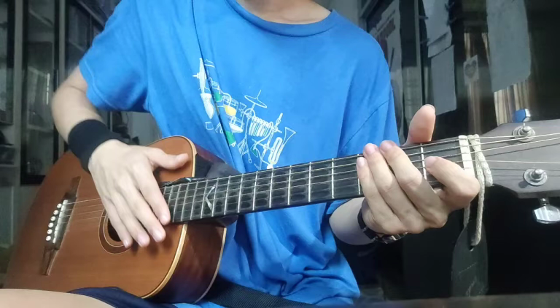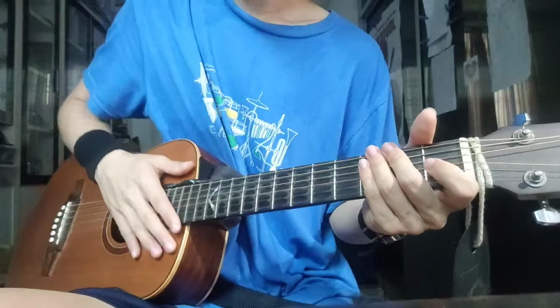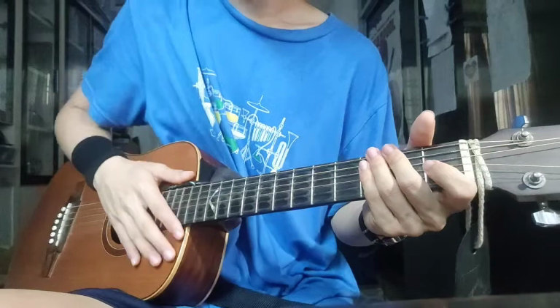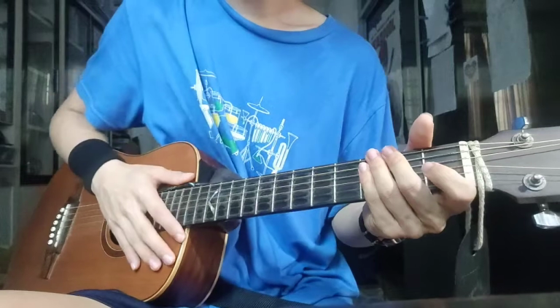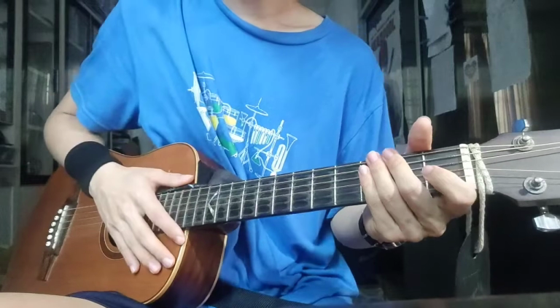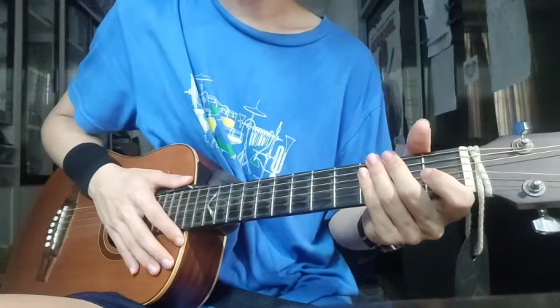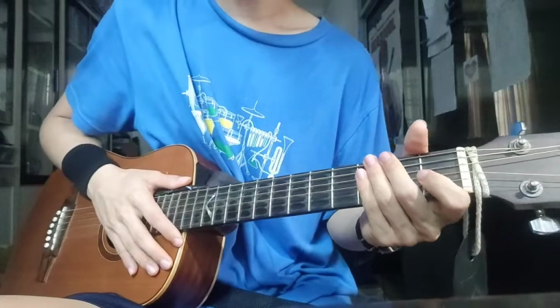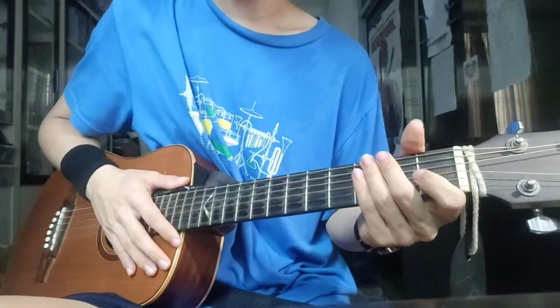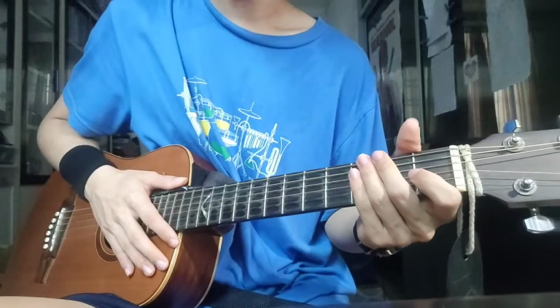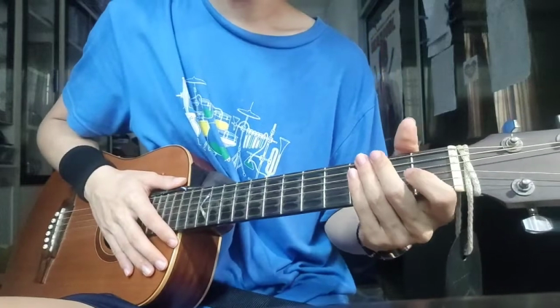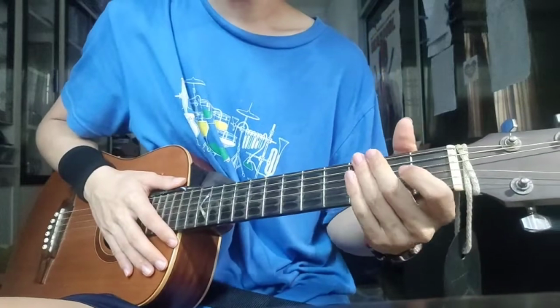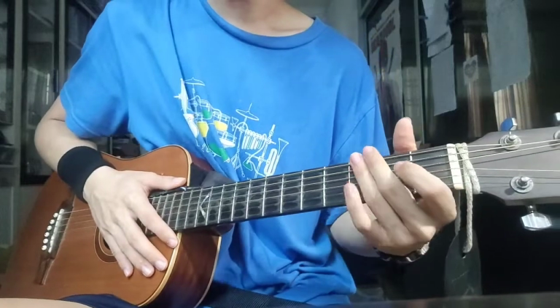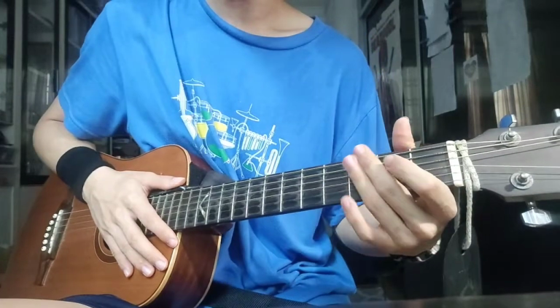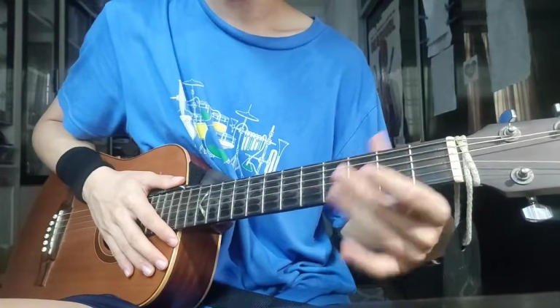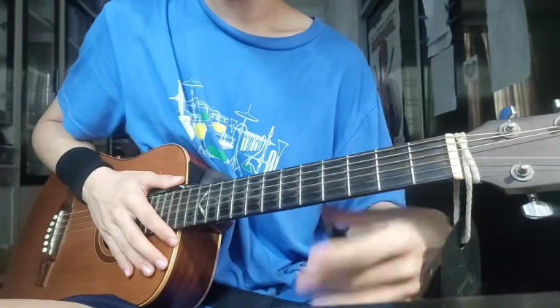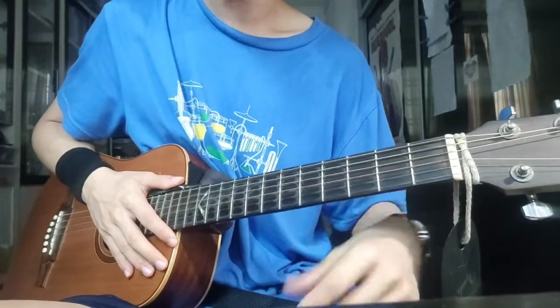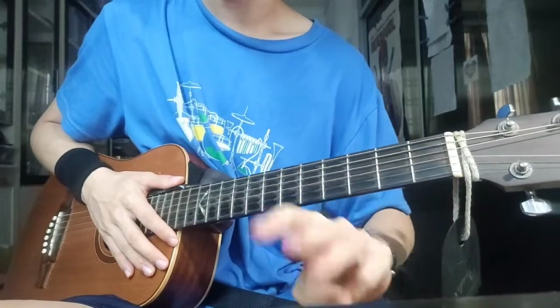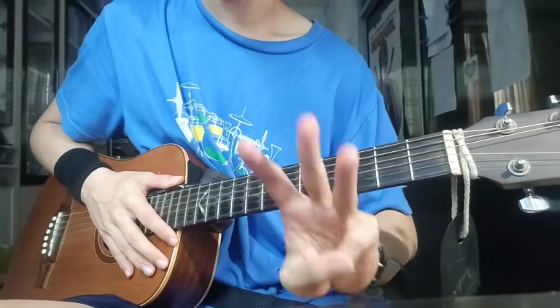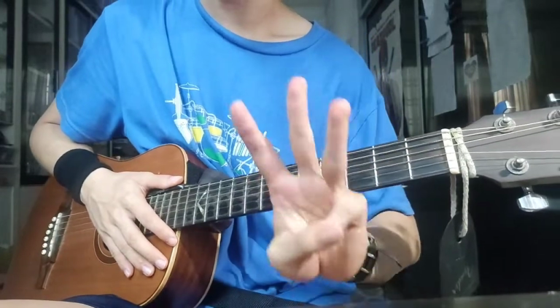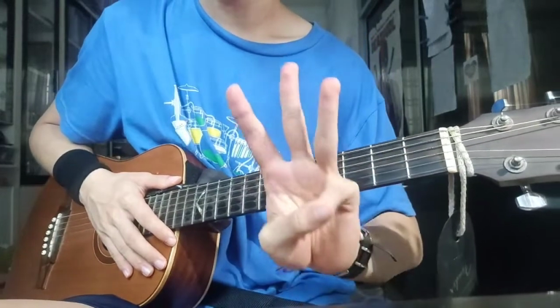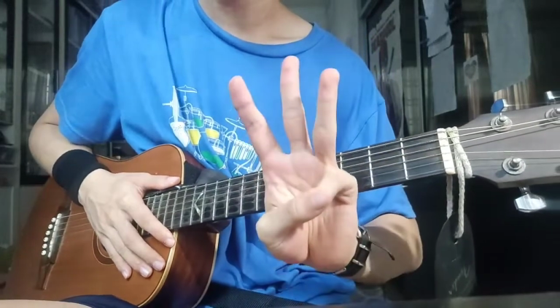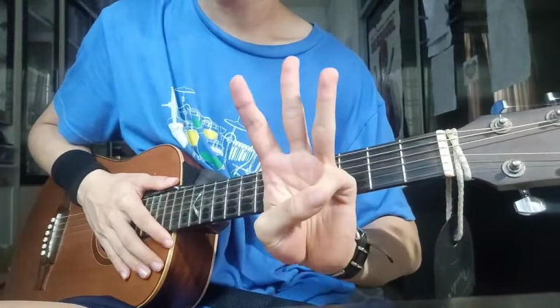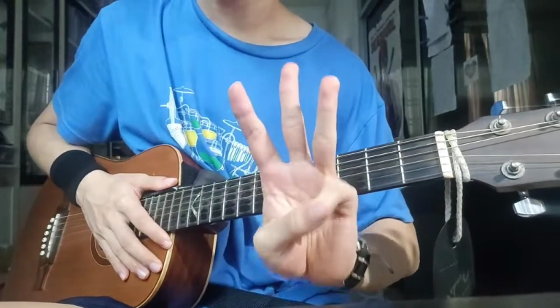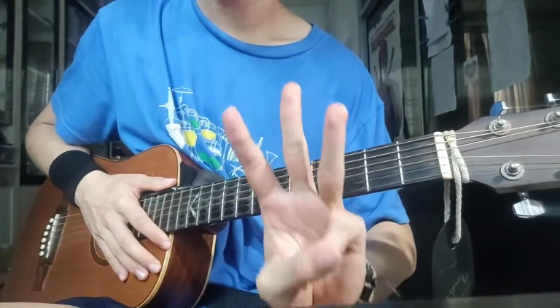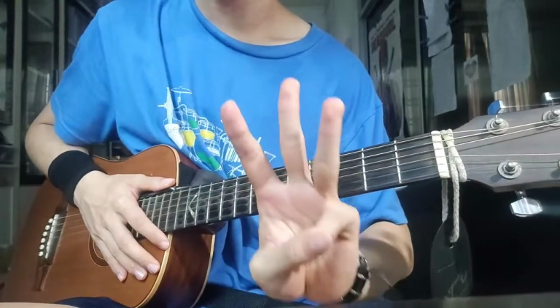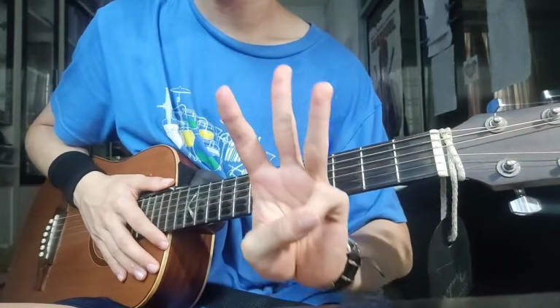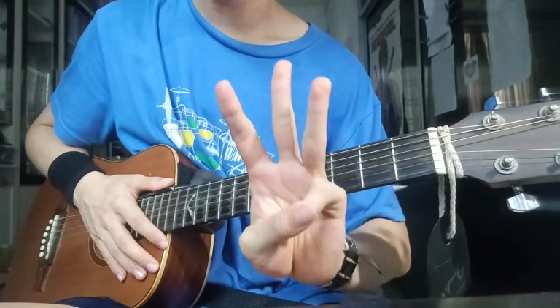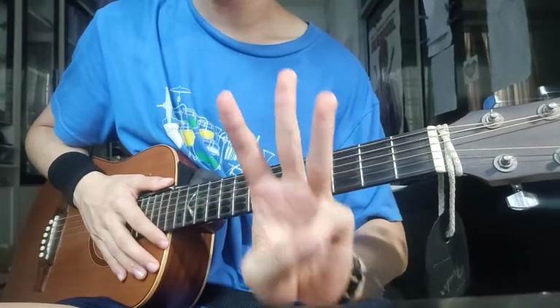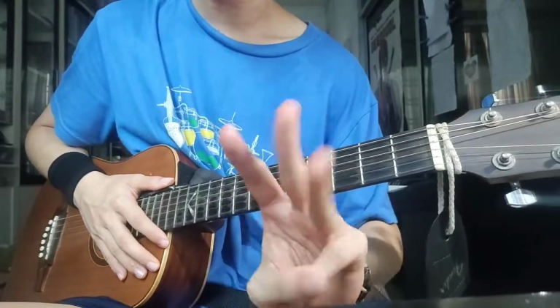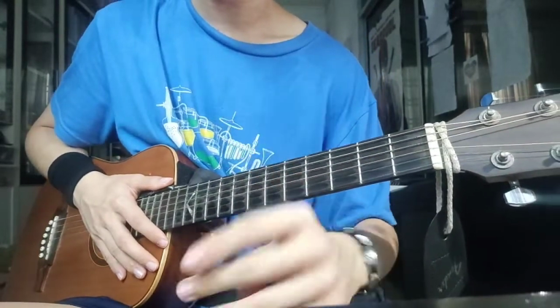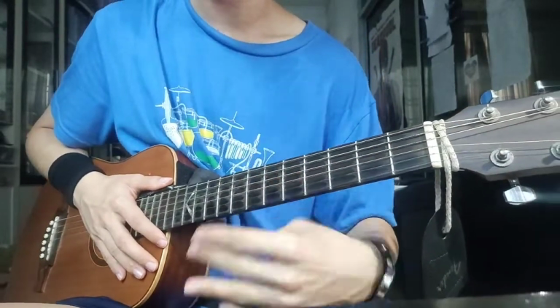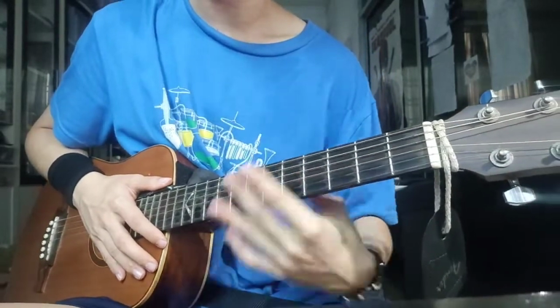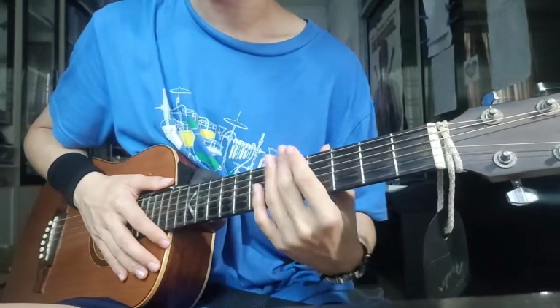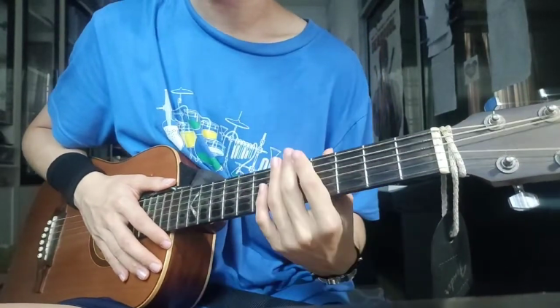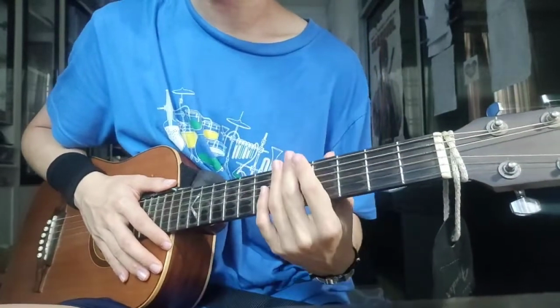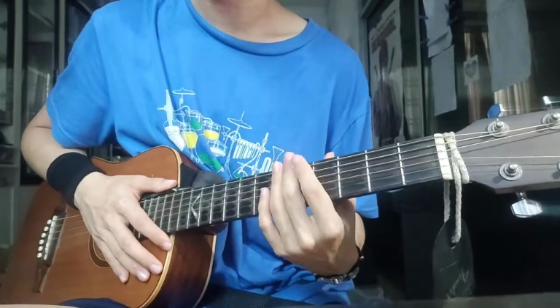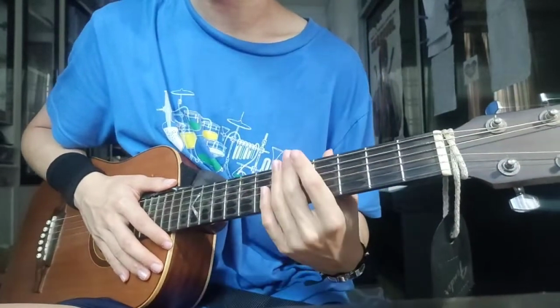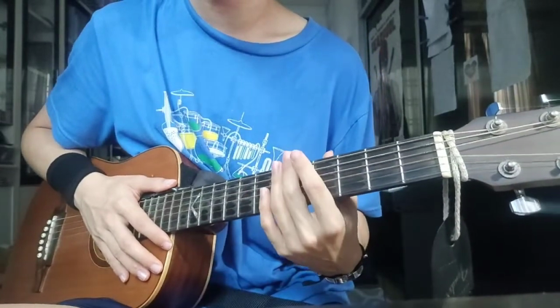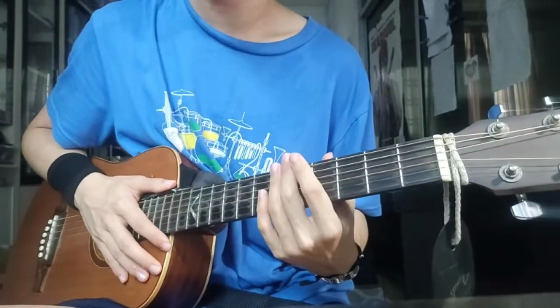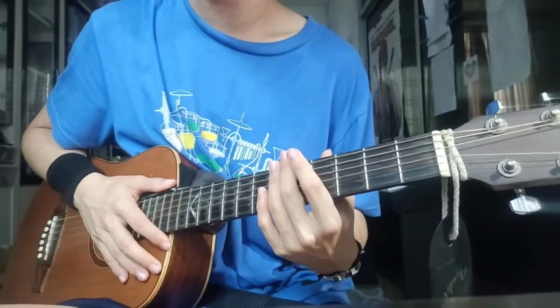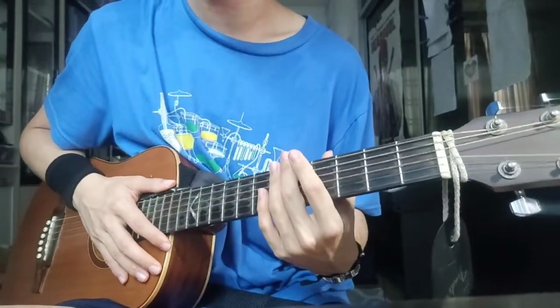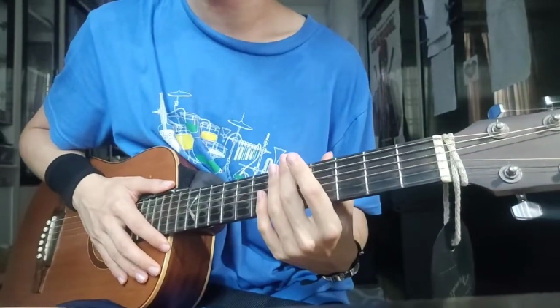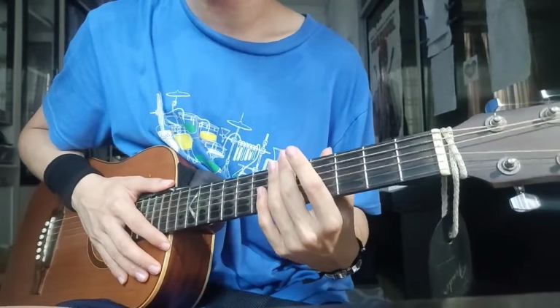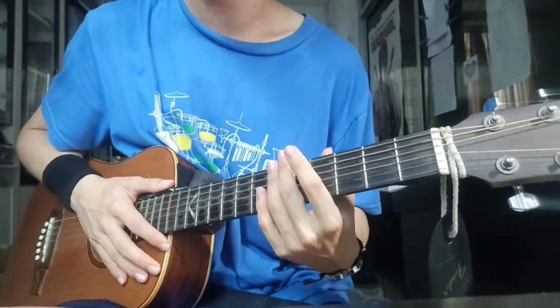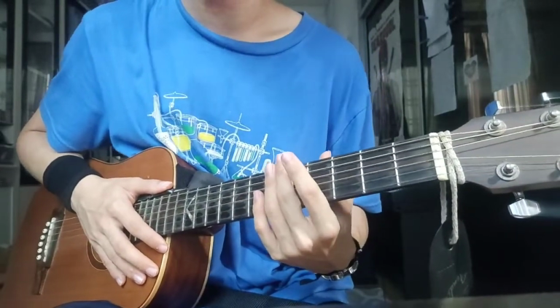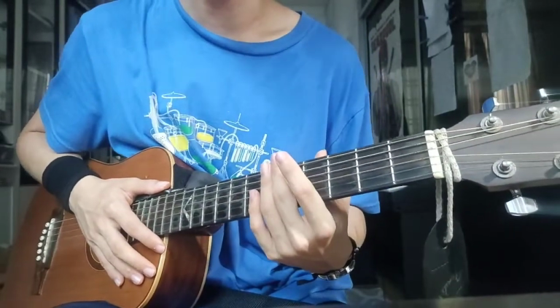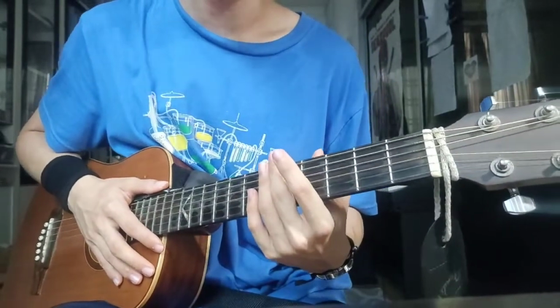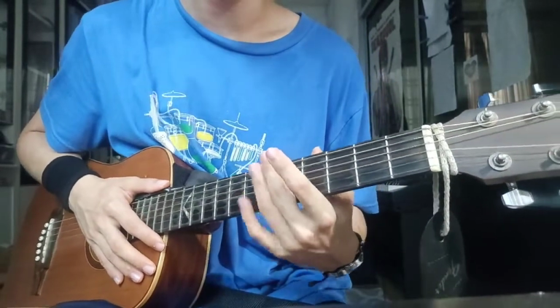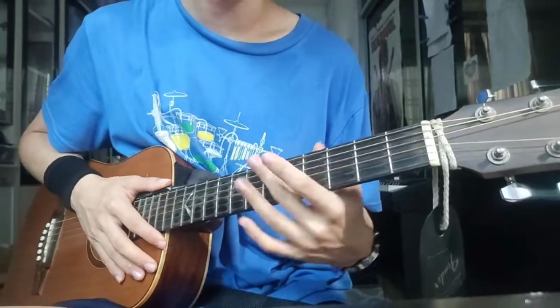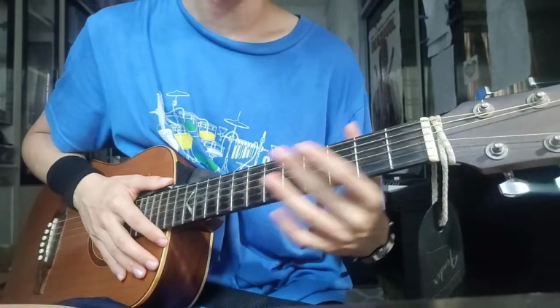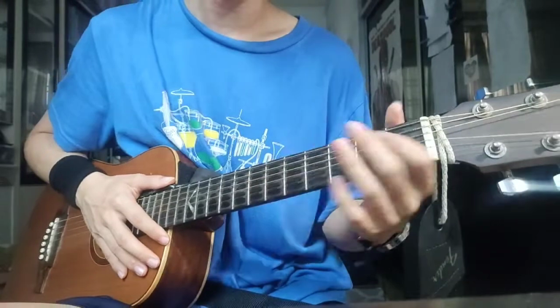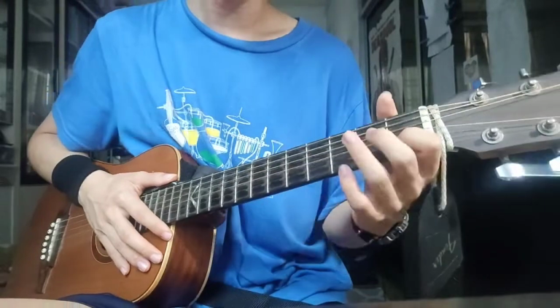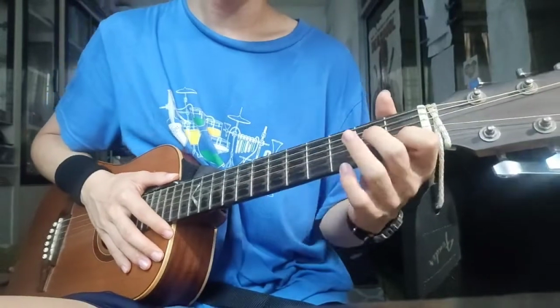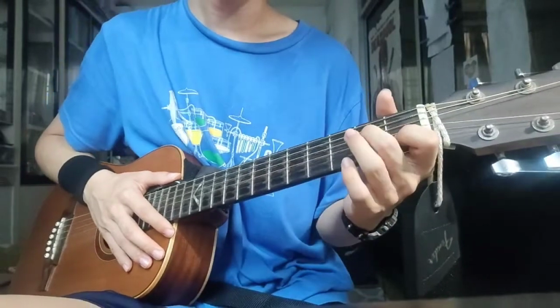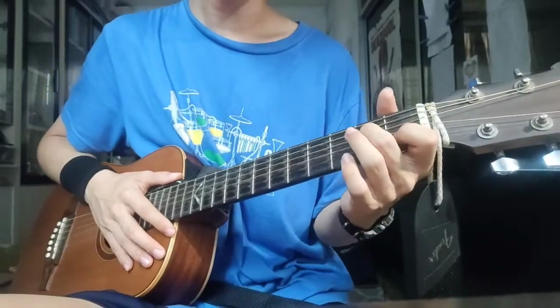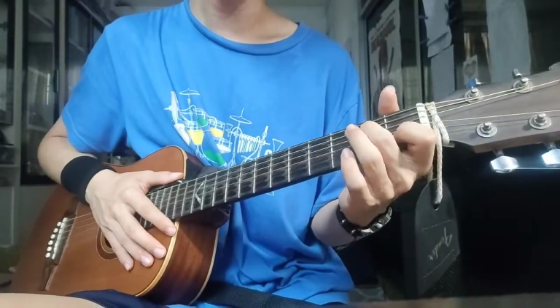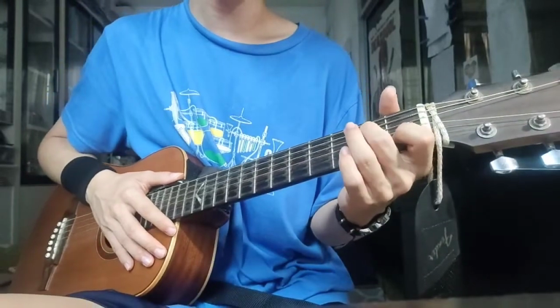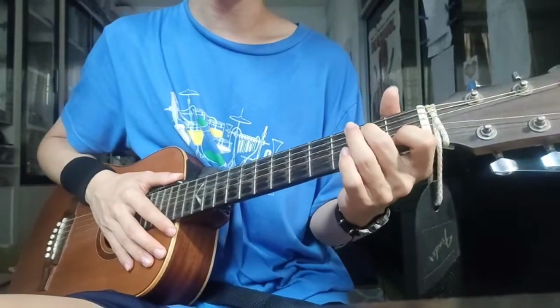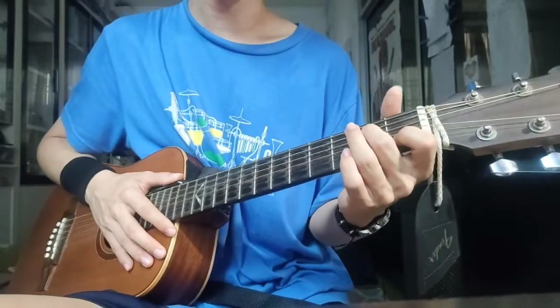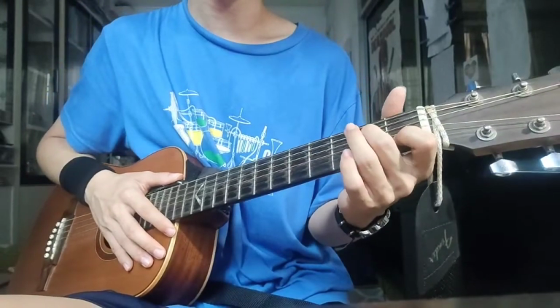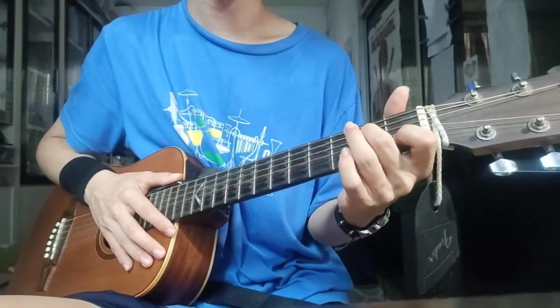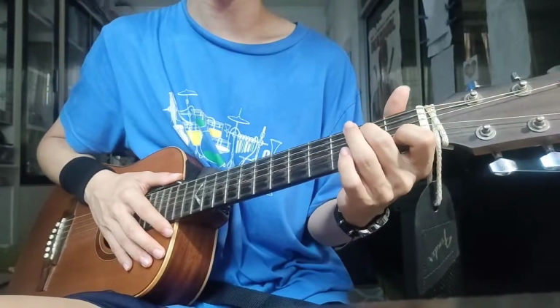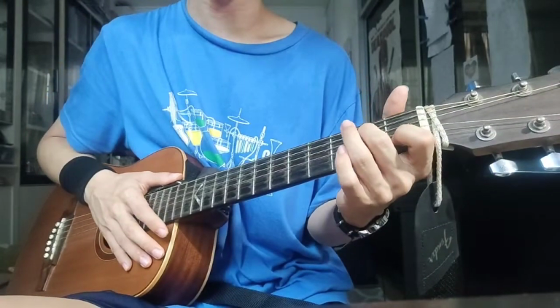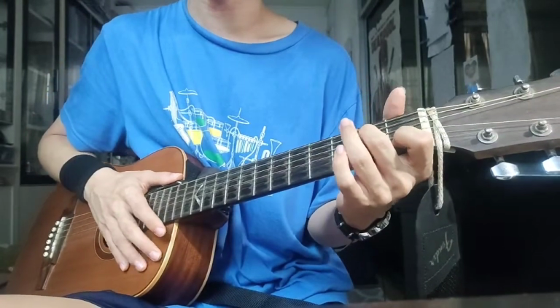For this whole song you only need three chords. I'm not even joking. Here's a demonstration.